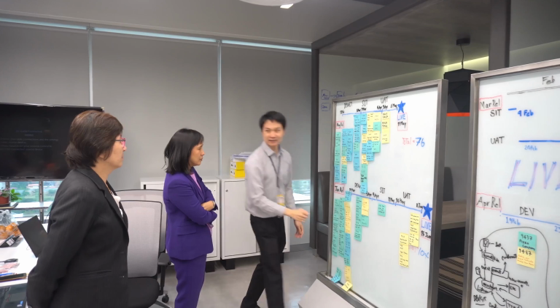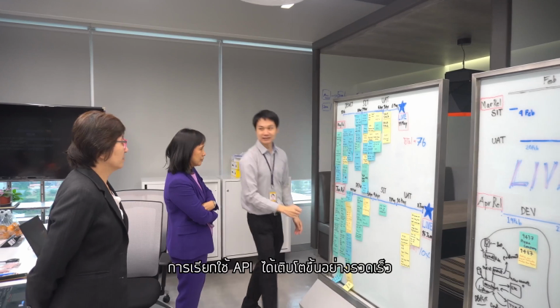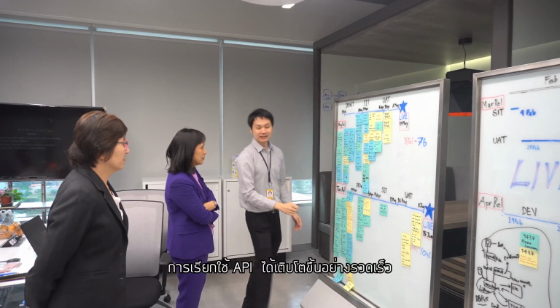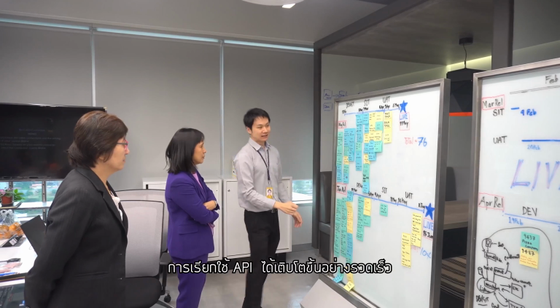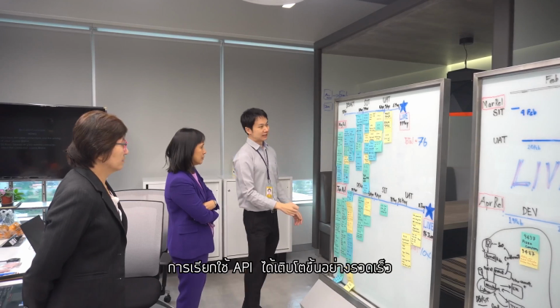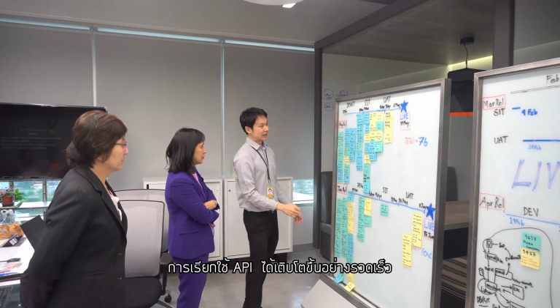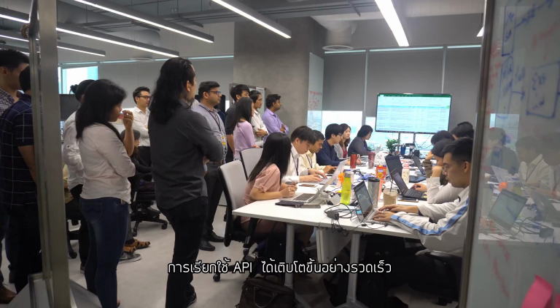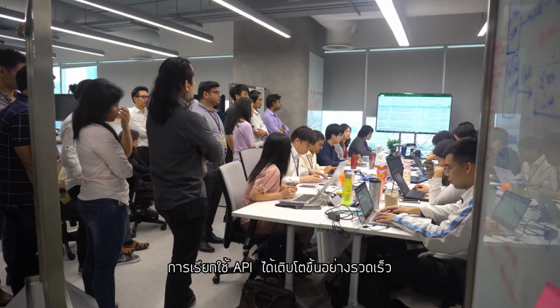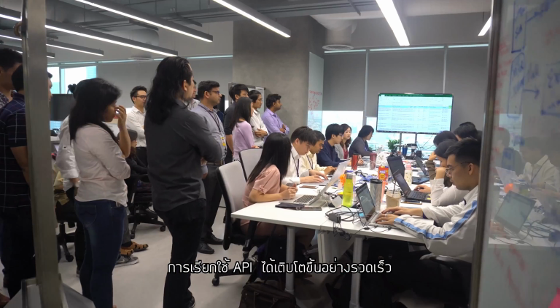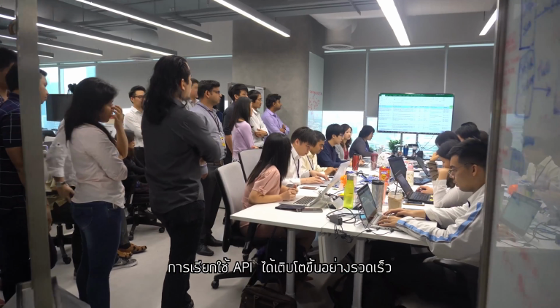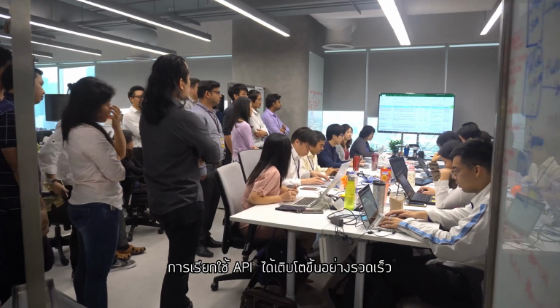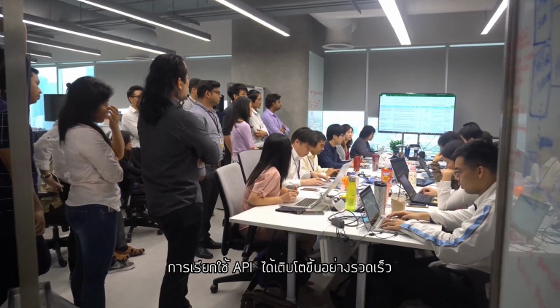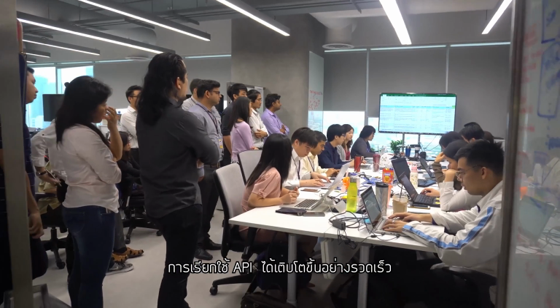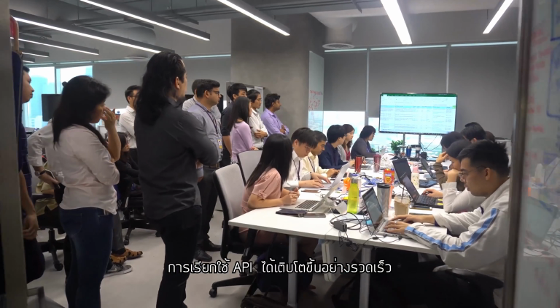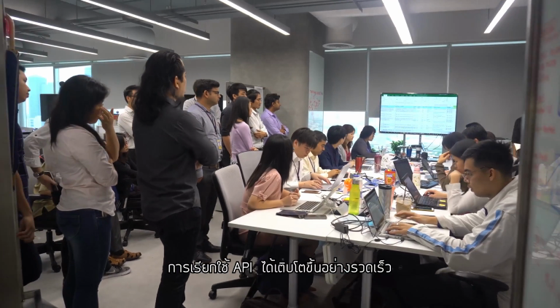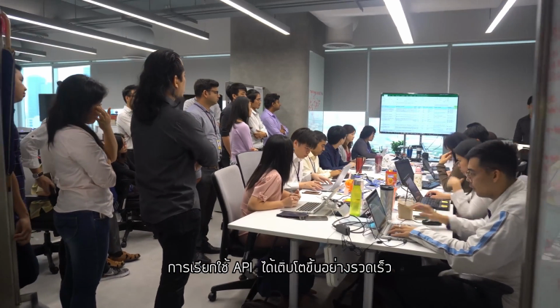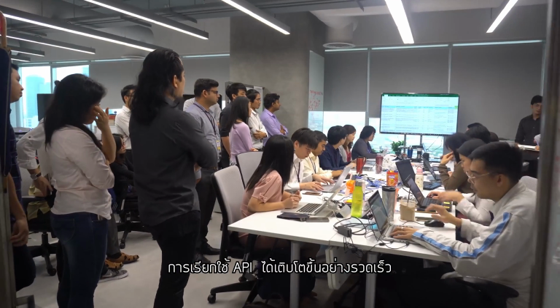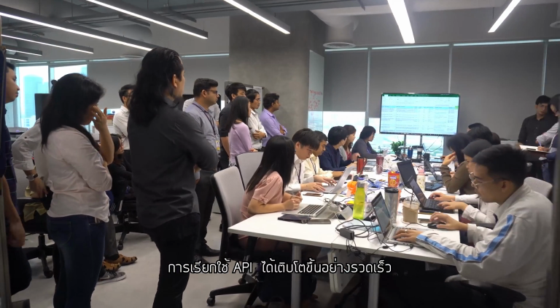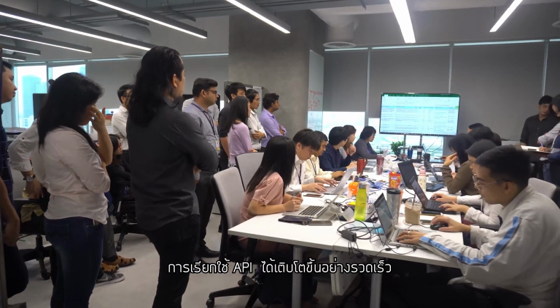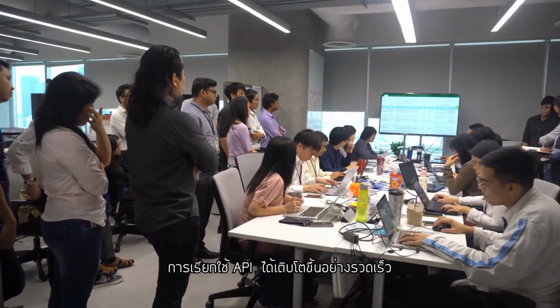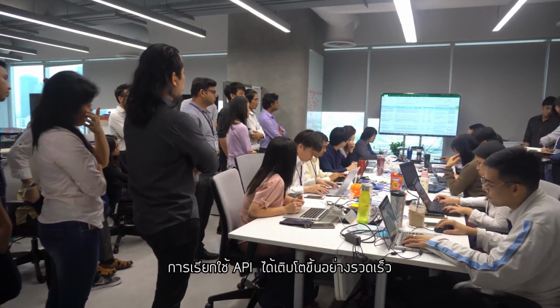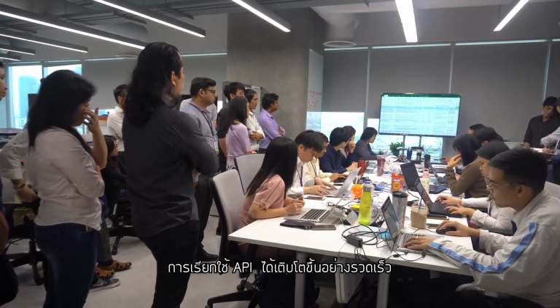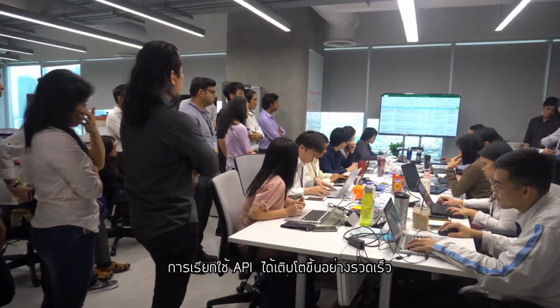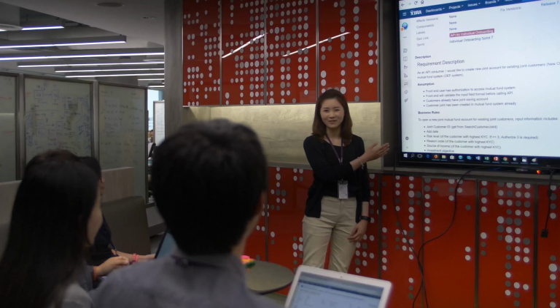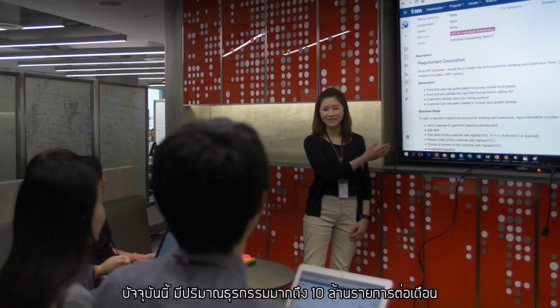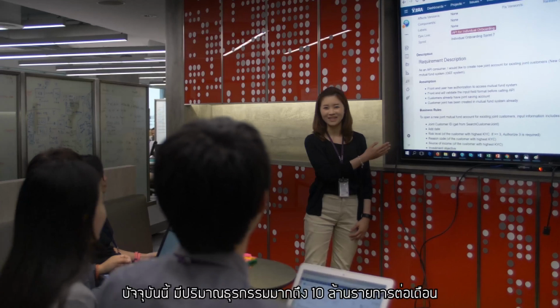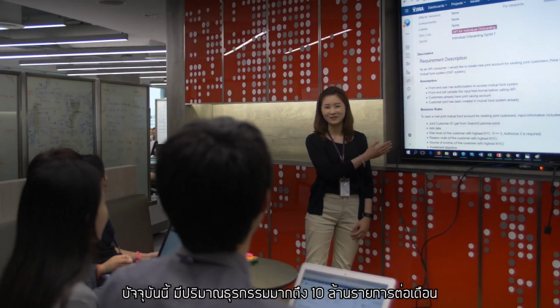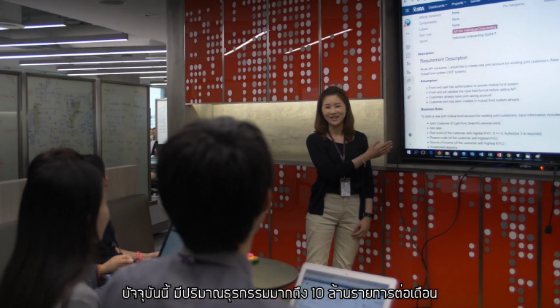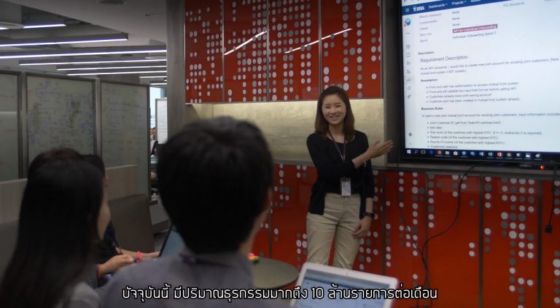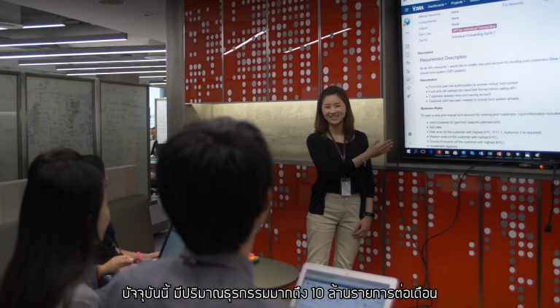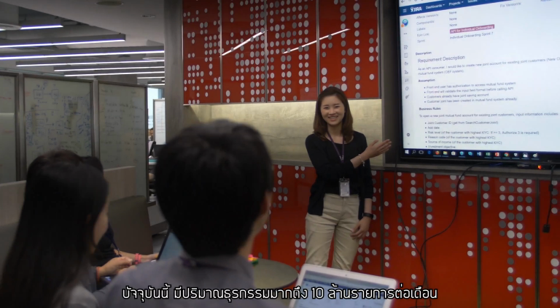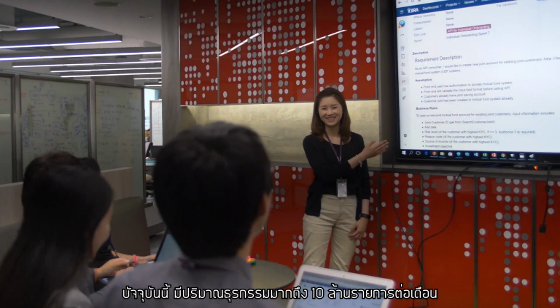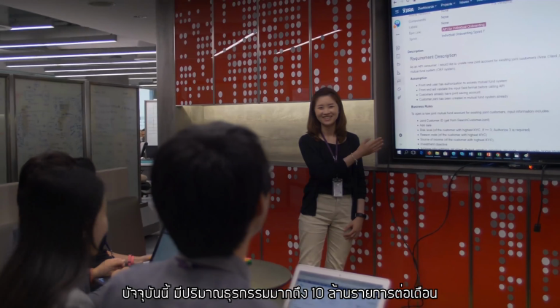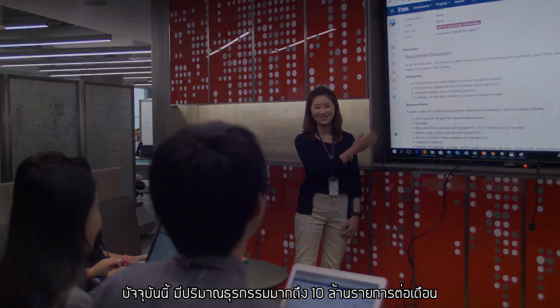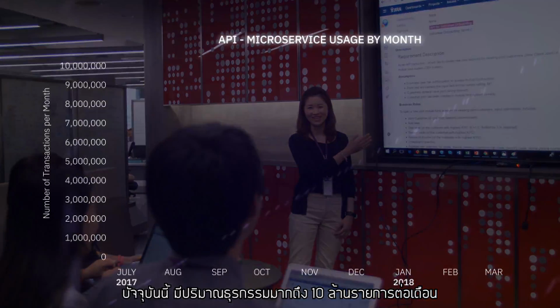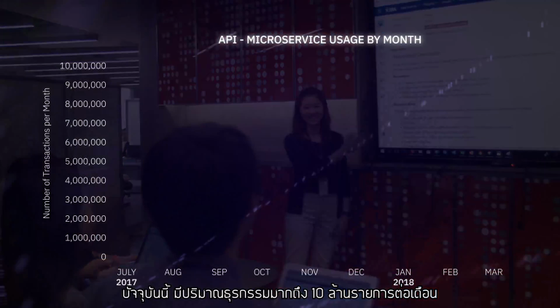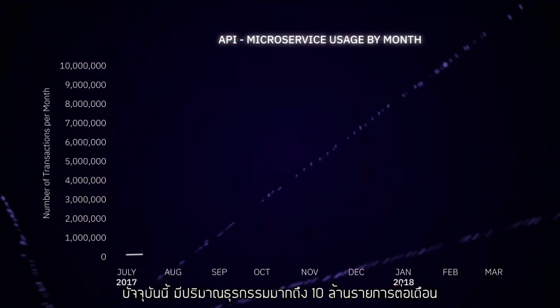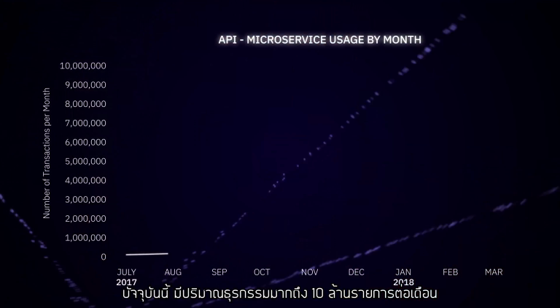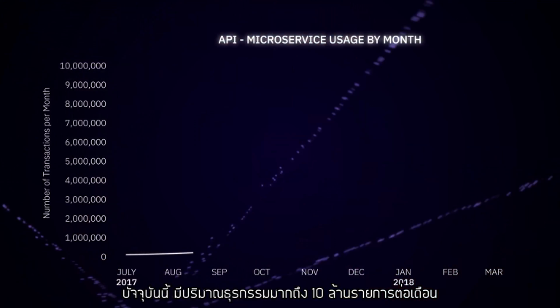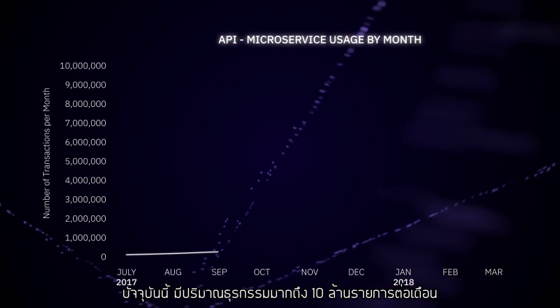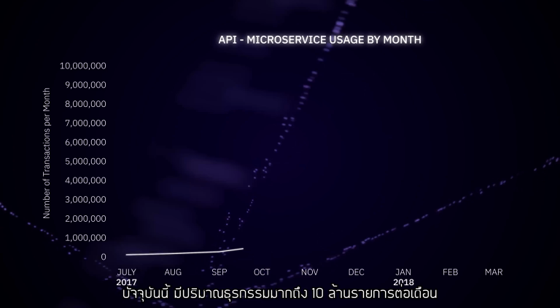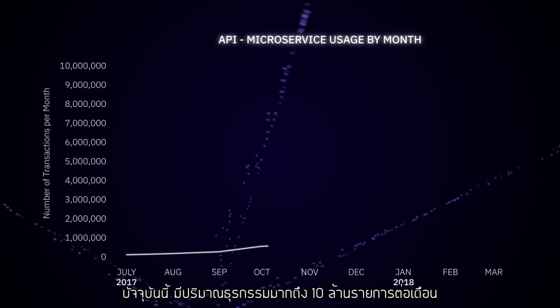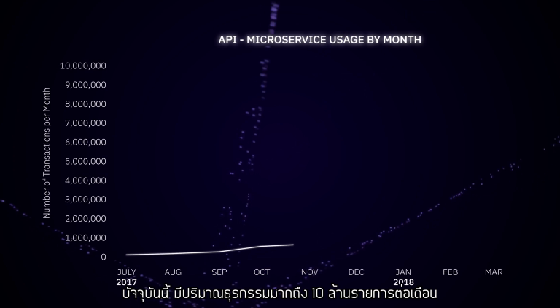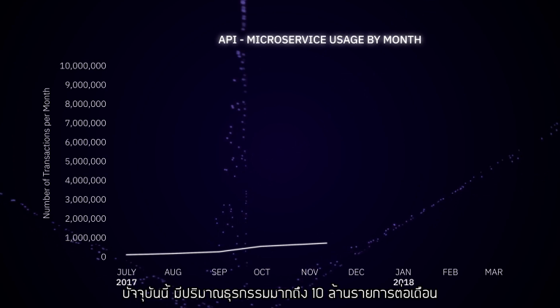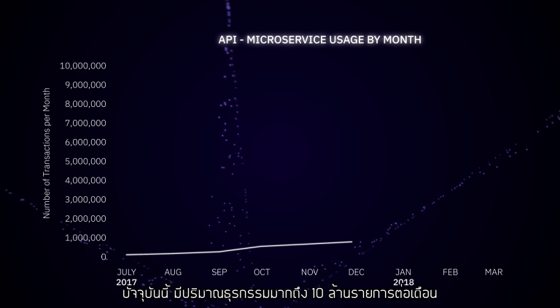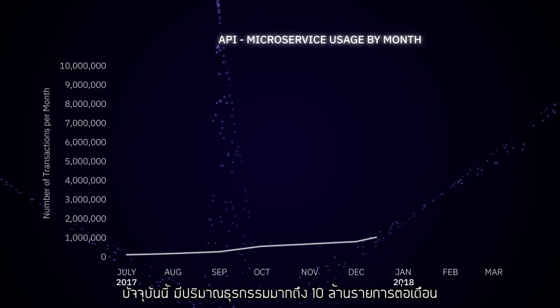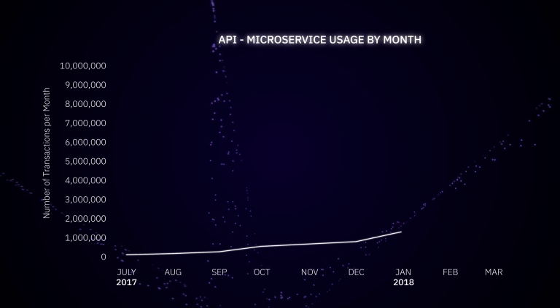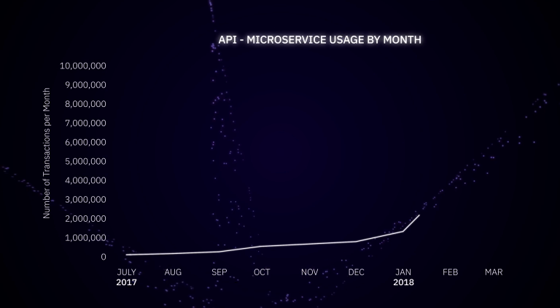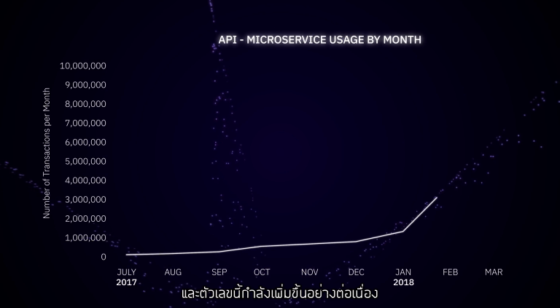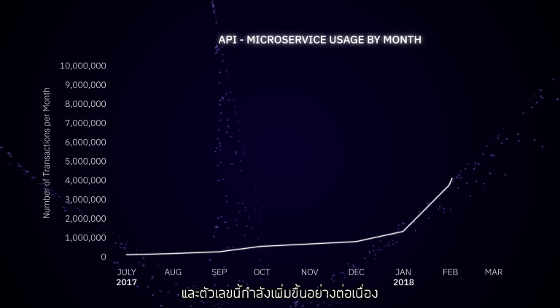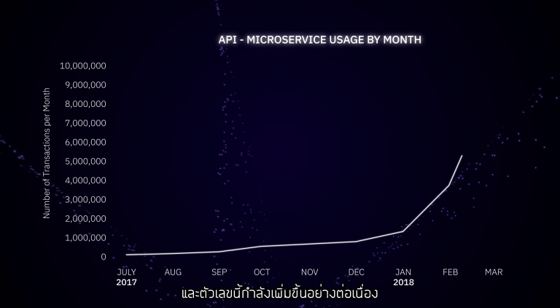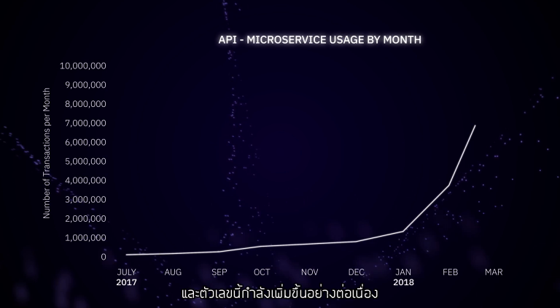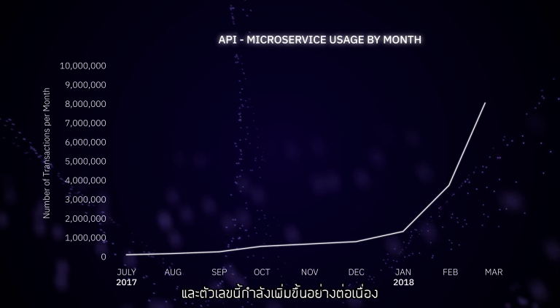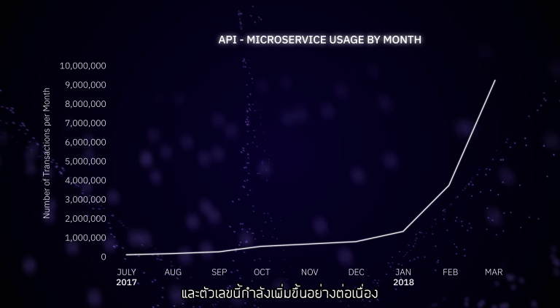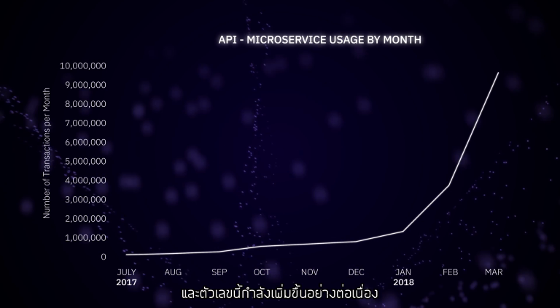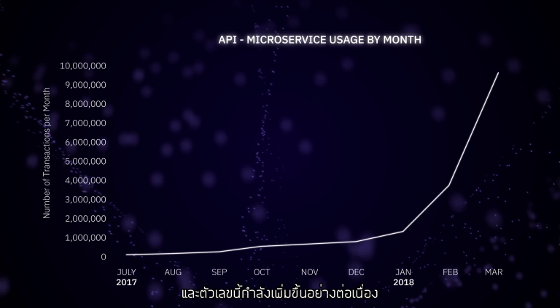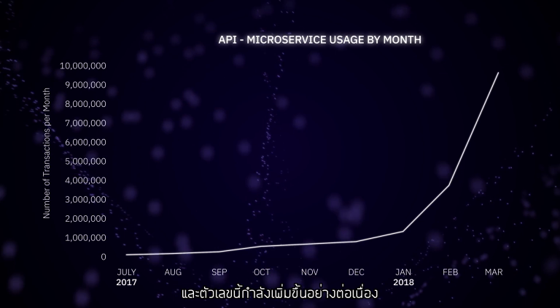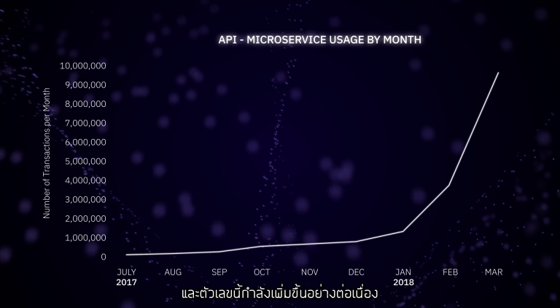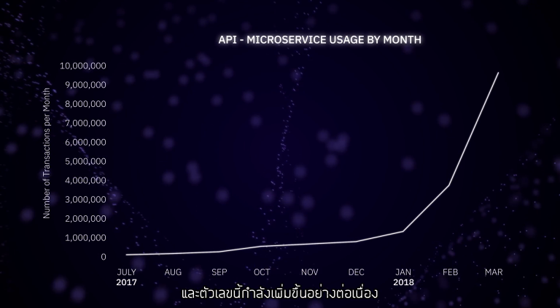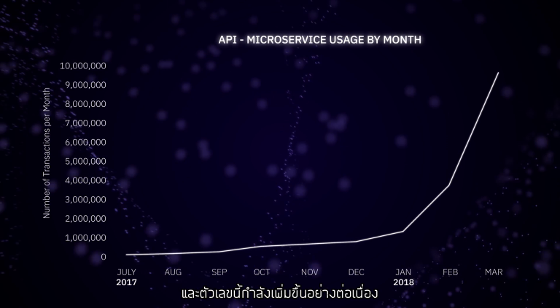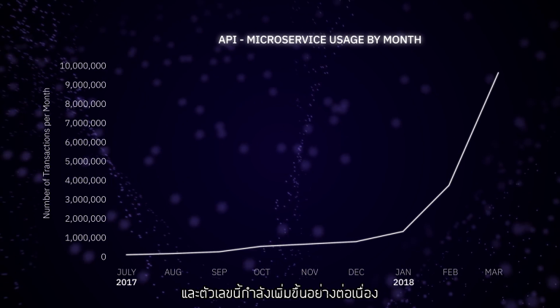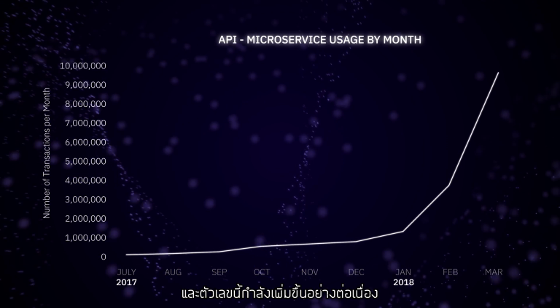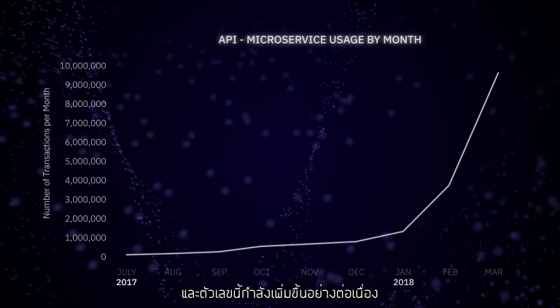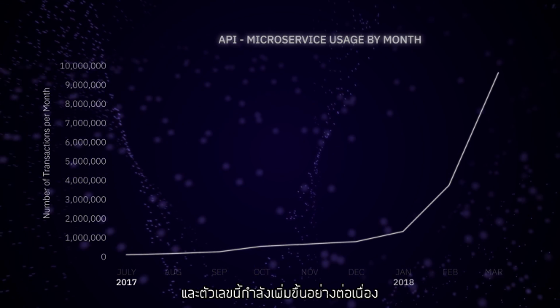API consumption is growing exponentially. Today there are up to 10 million transactions per month, and this figure continues to rise.